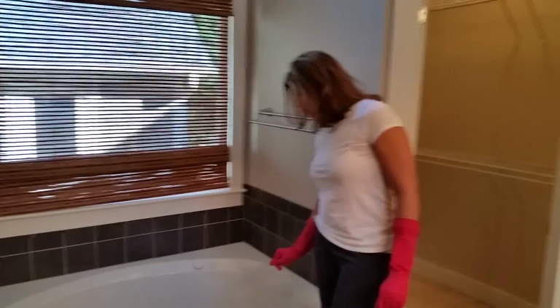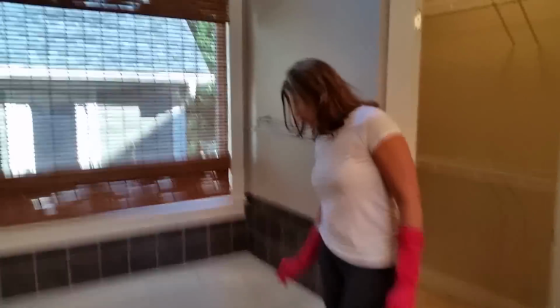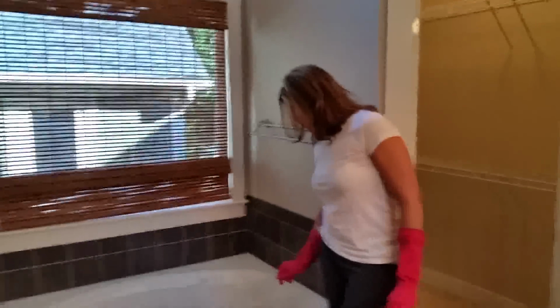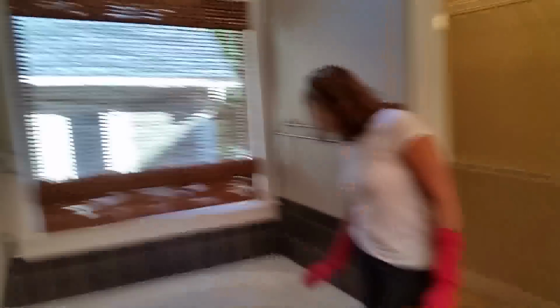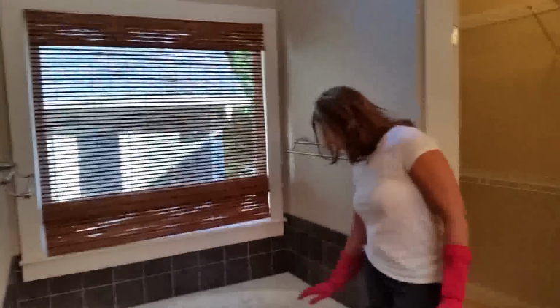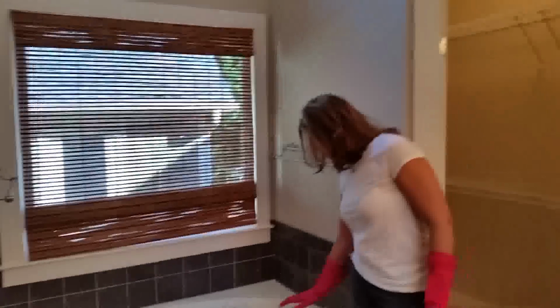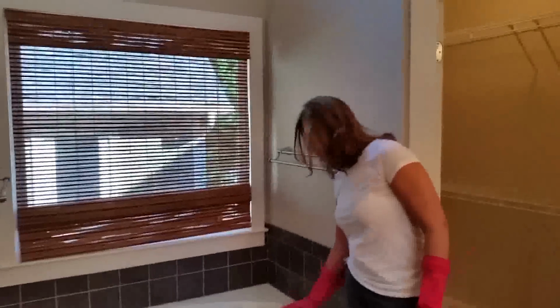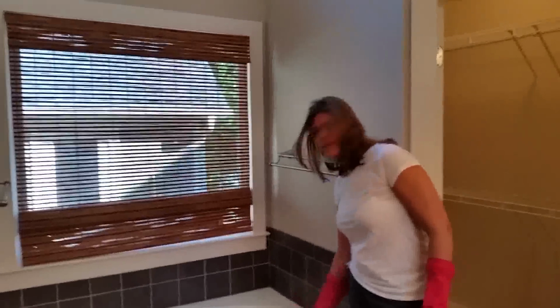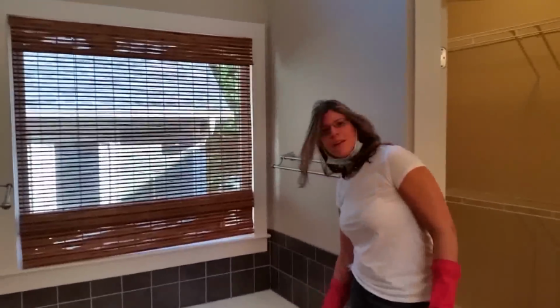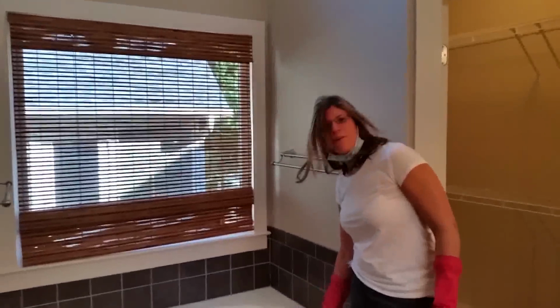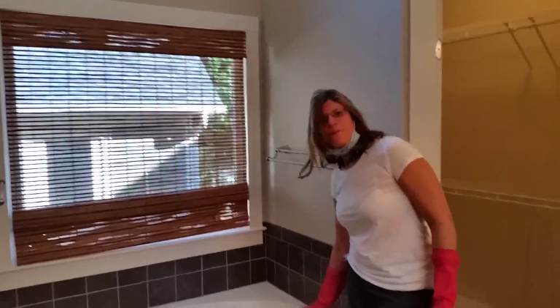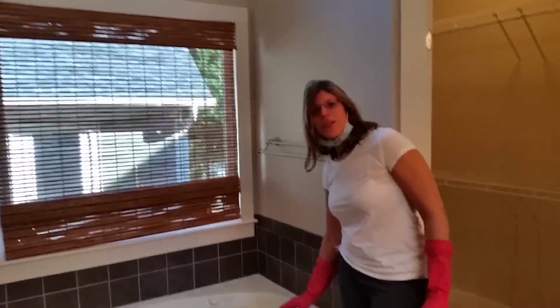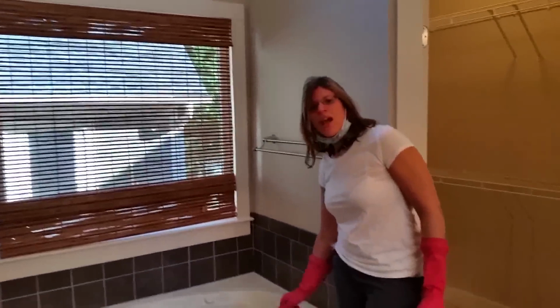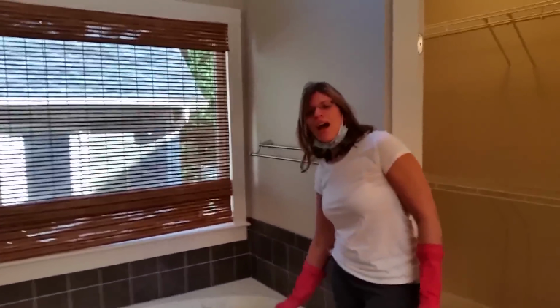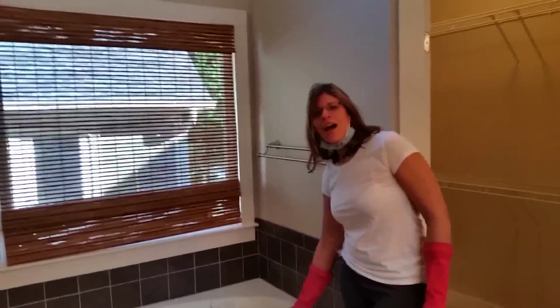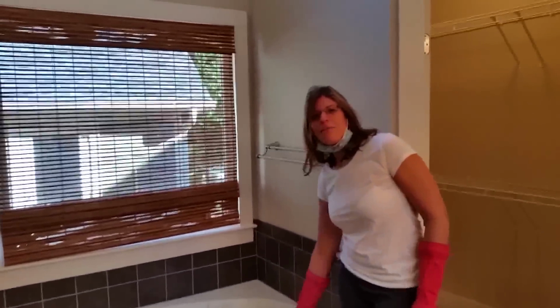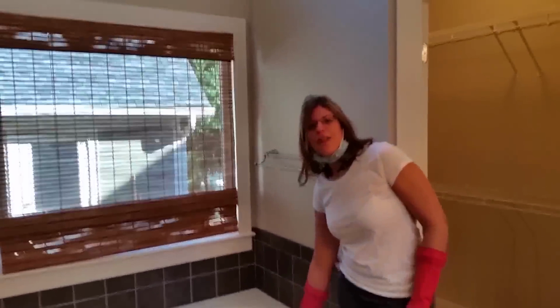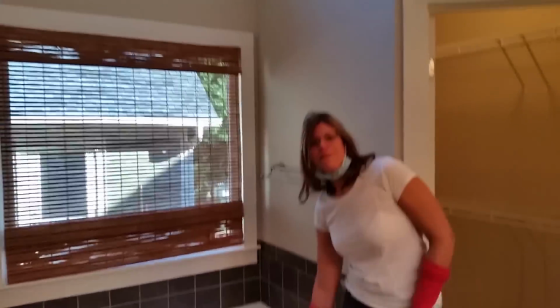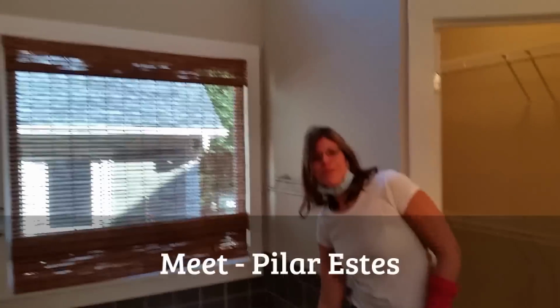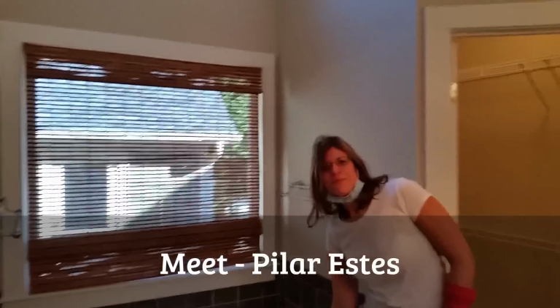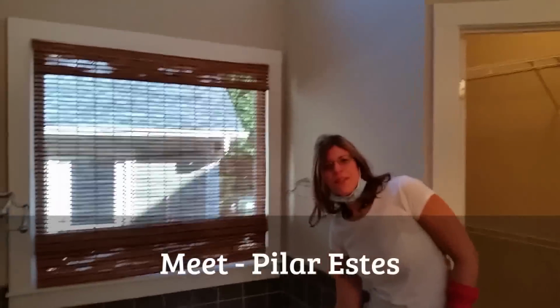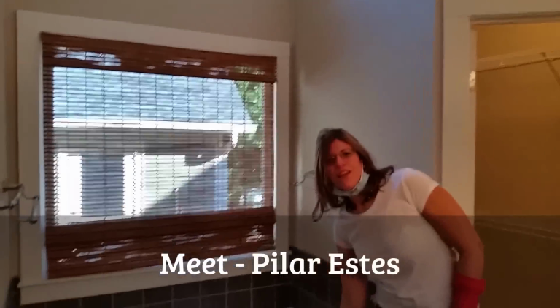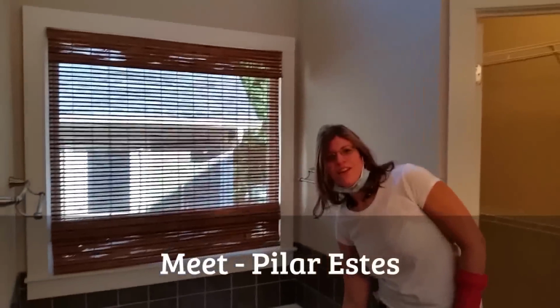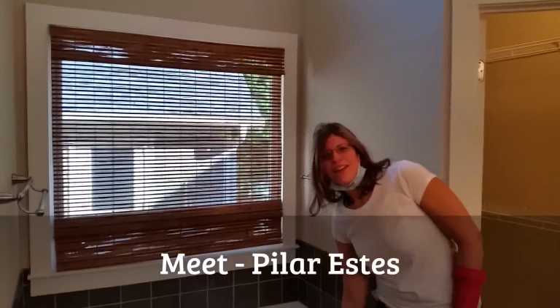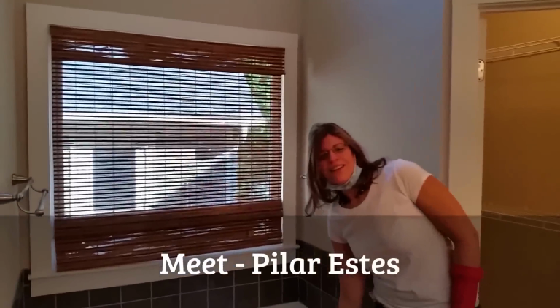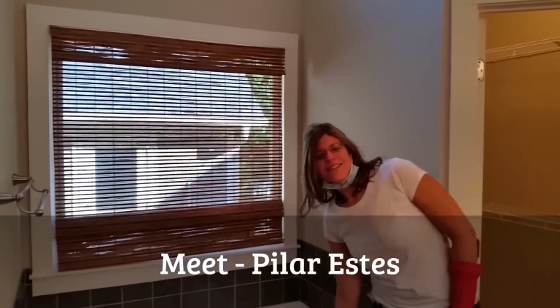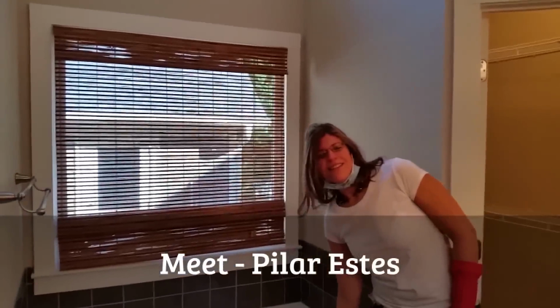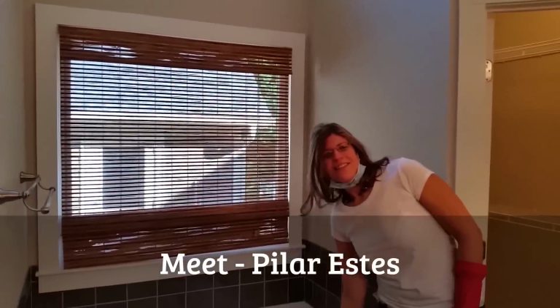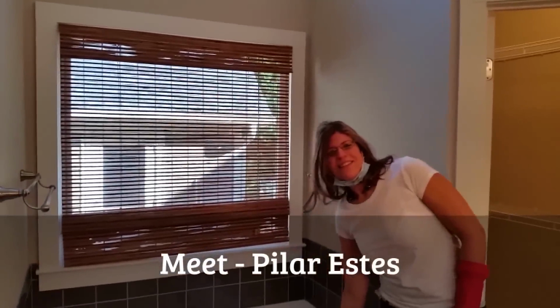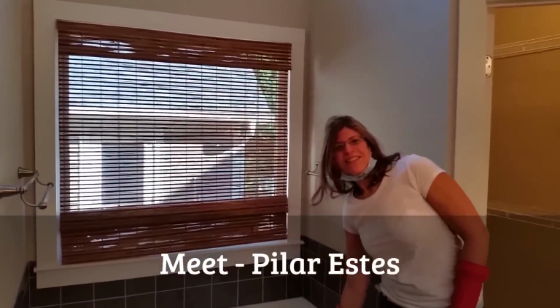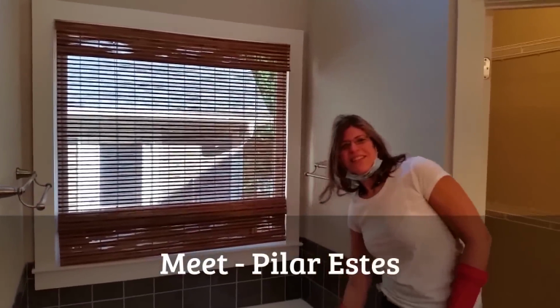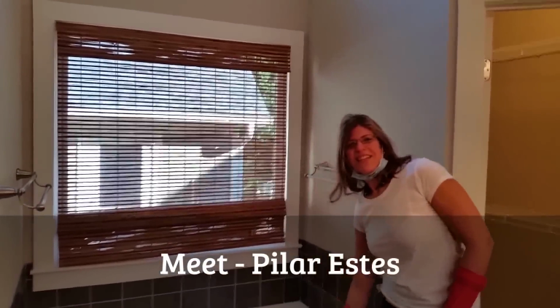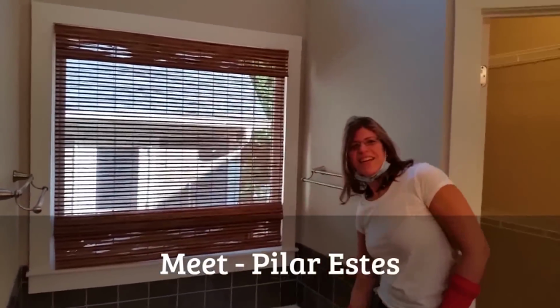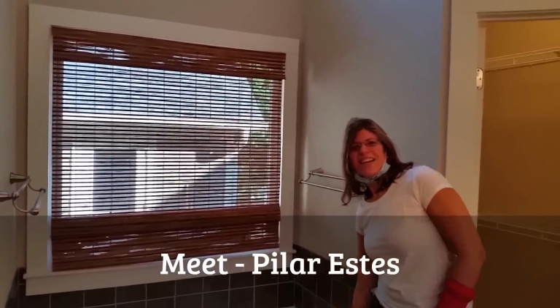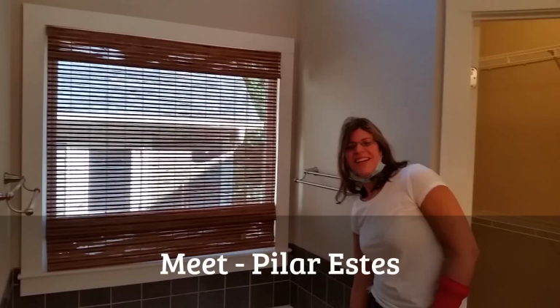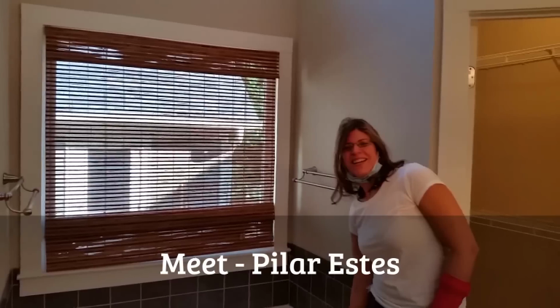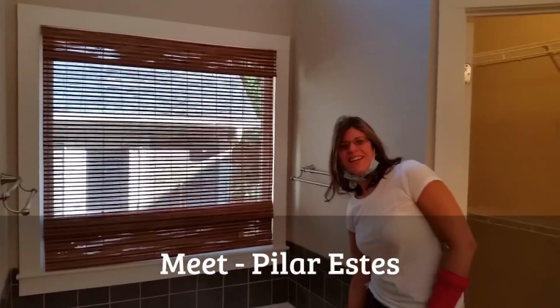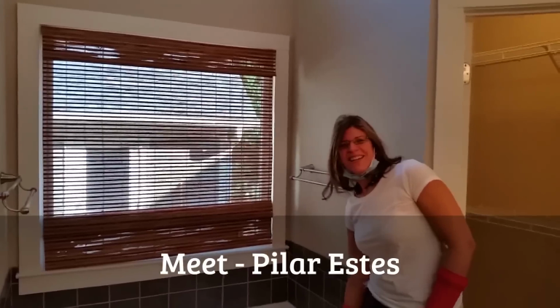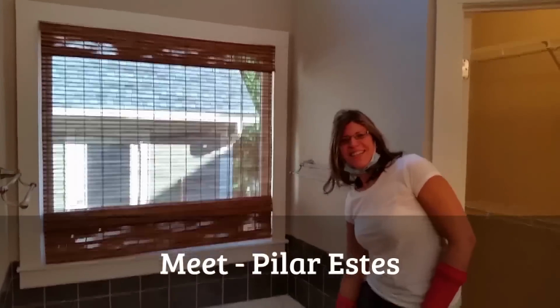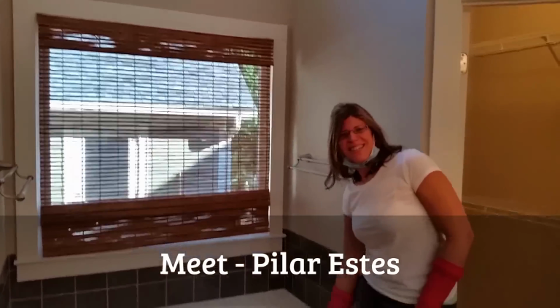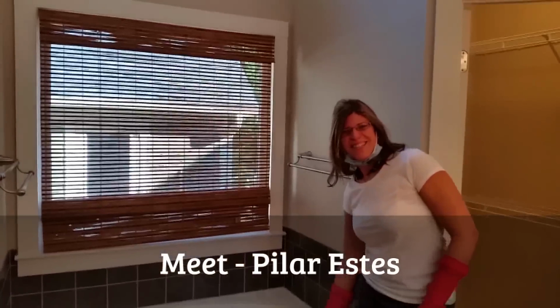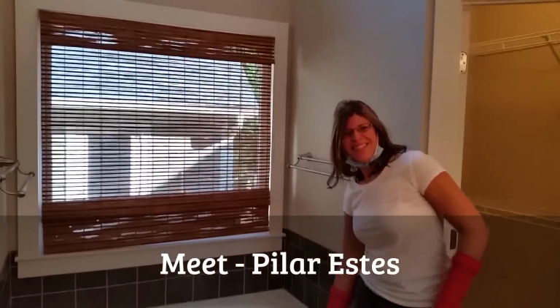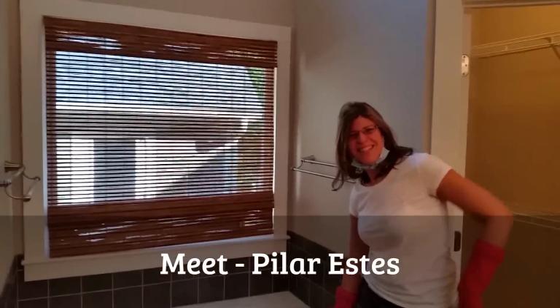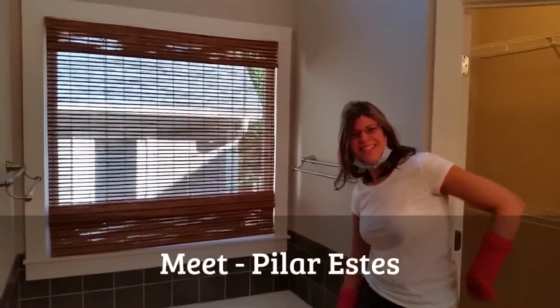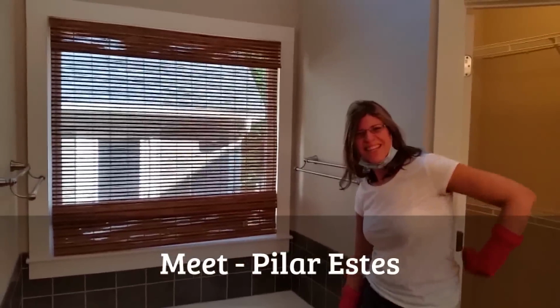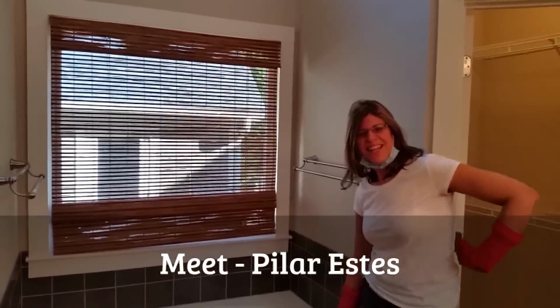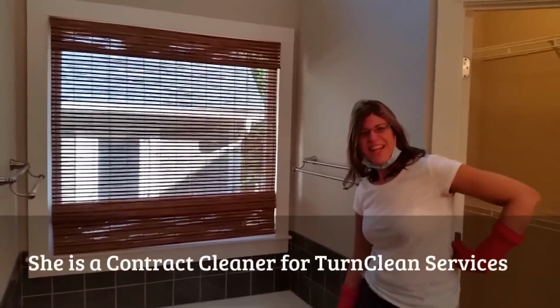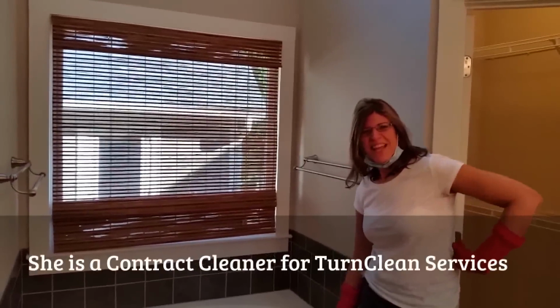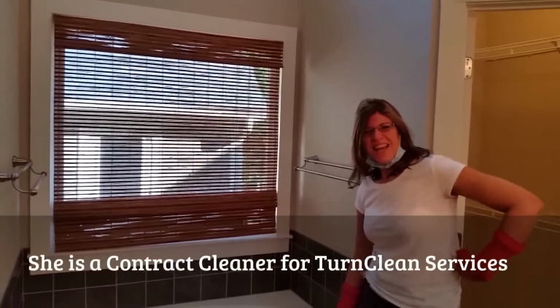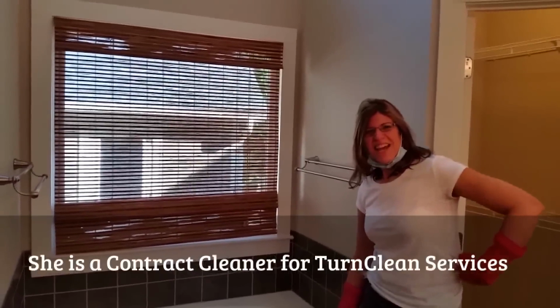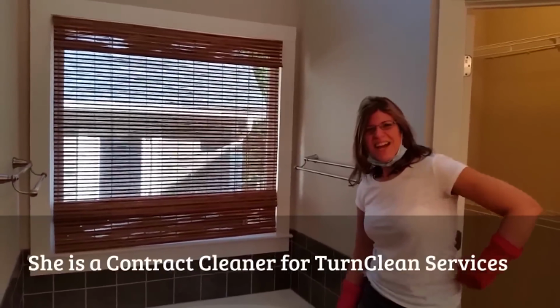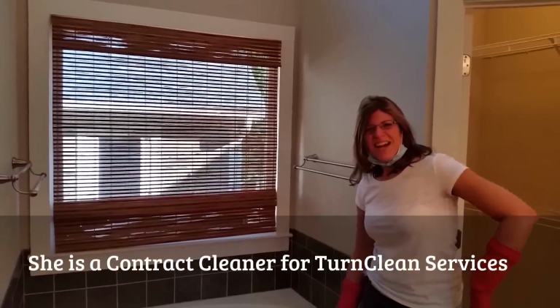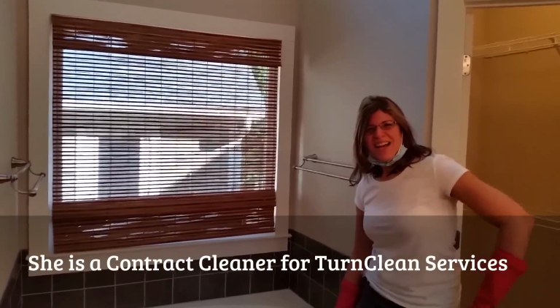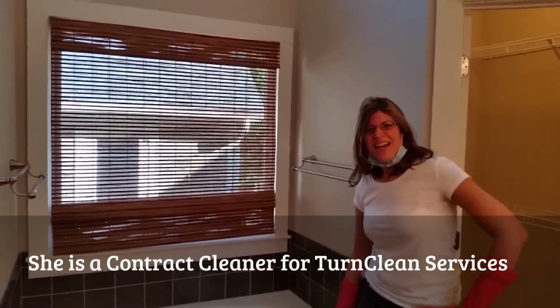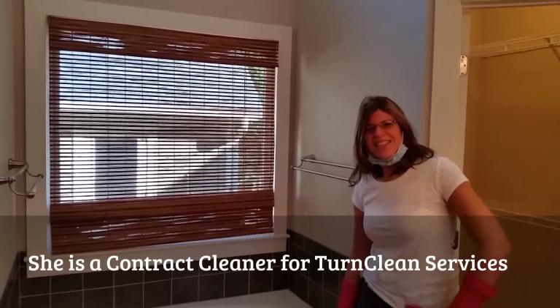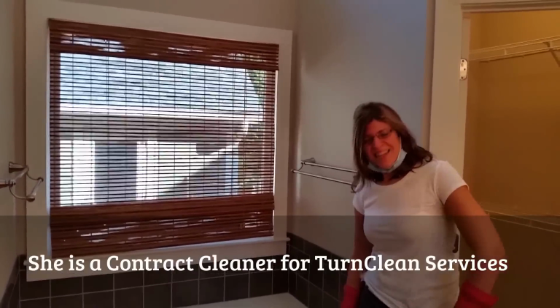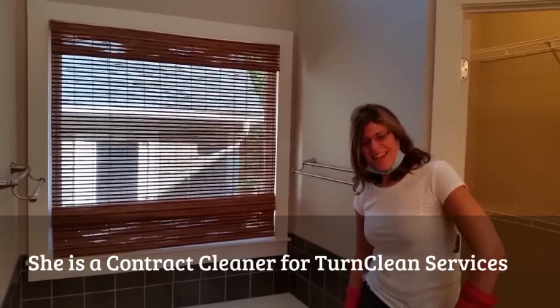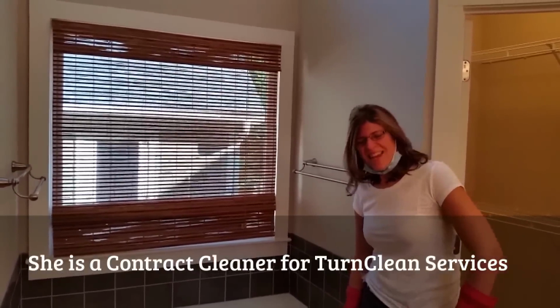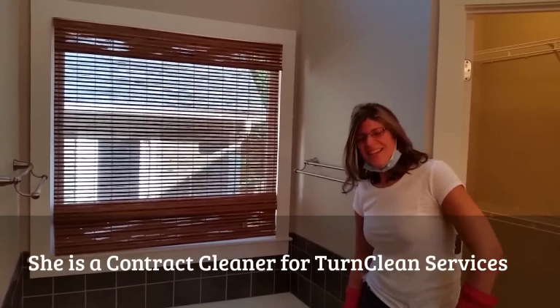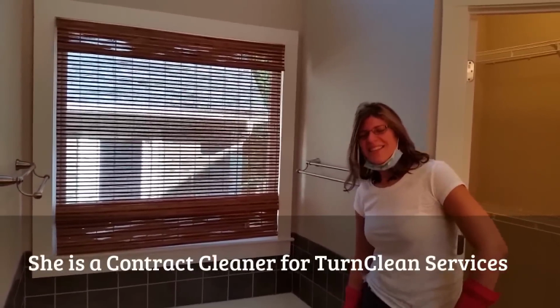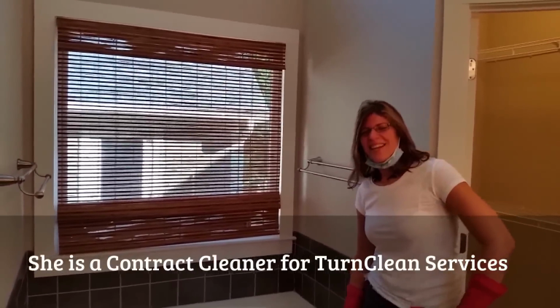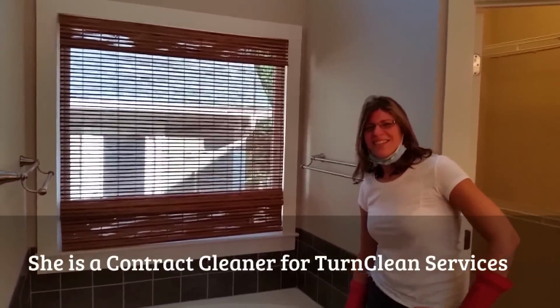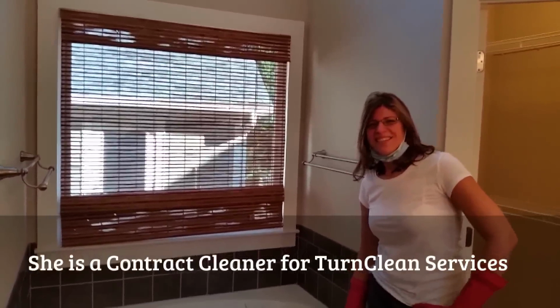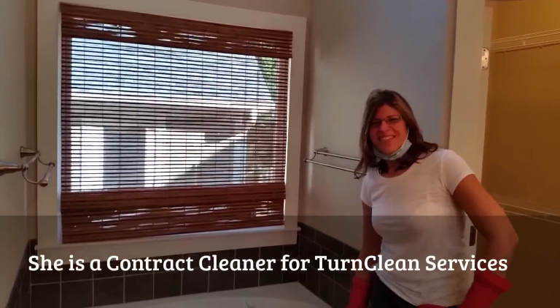Hi, what's your name? Hi, my name is Pilar Estes. Hi, Pilar. Do you have a cleaning tip for us? Yes, I do.